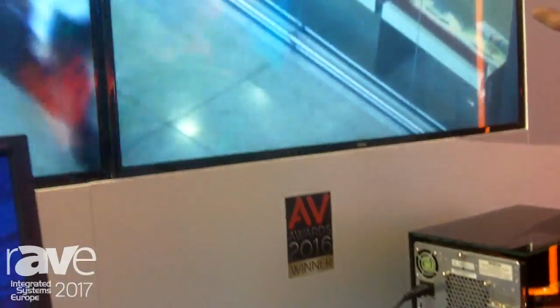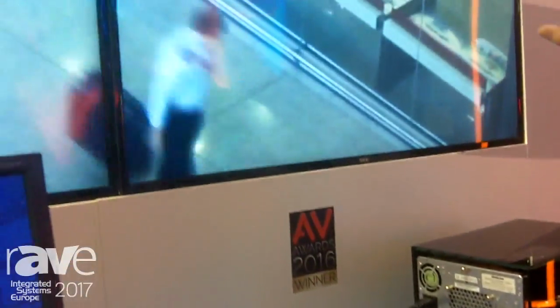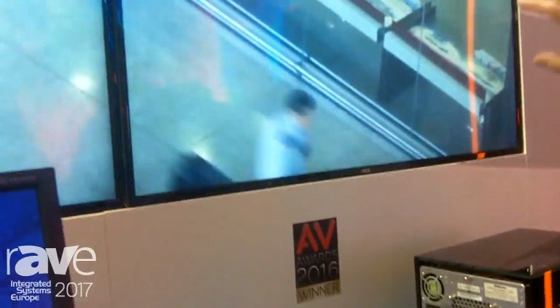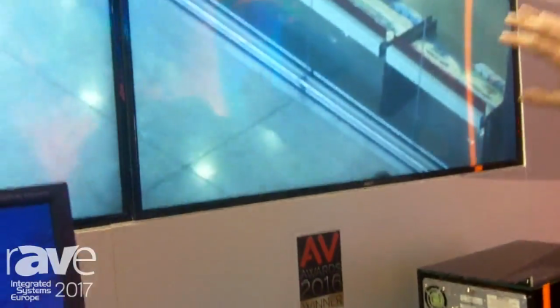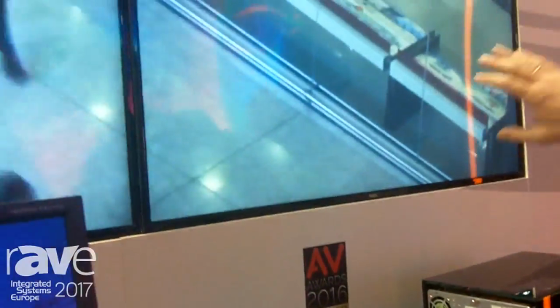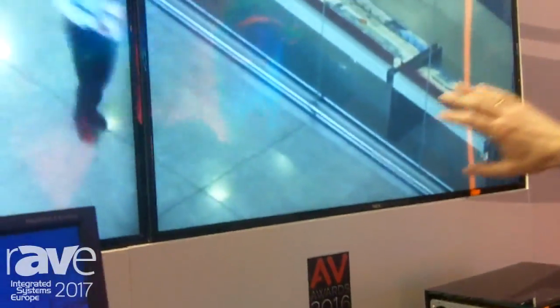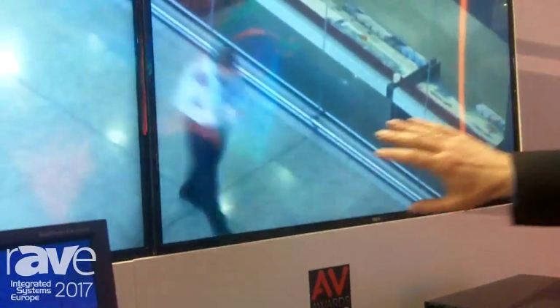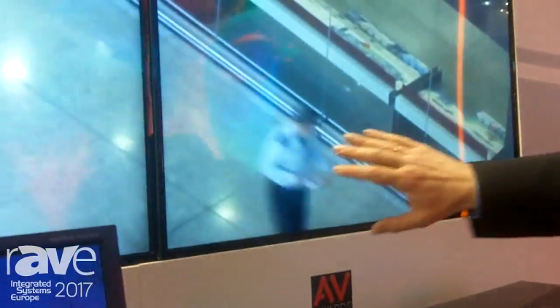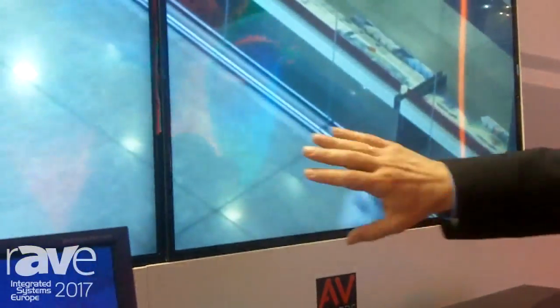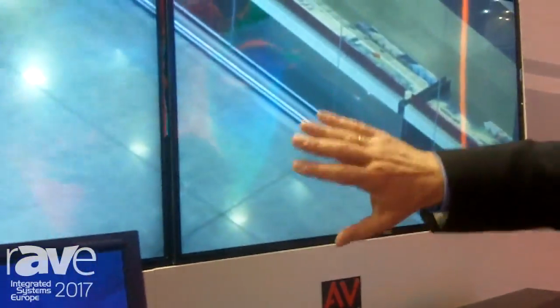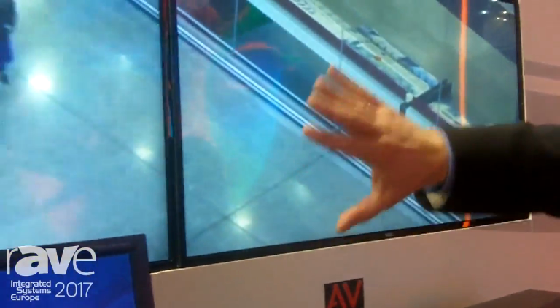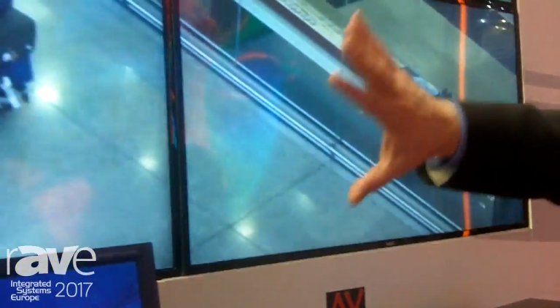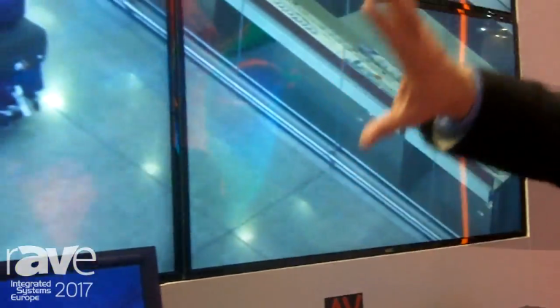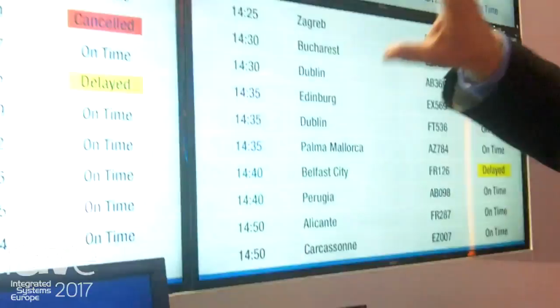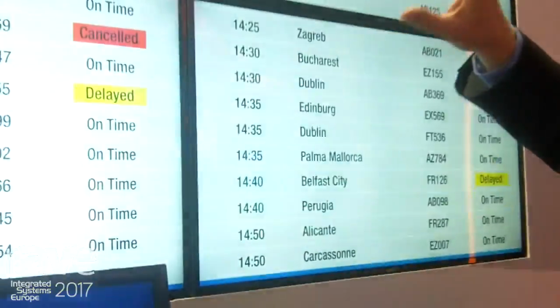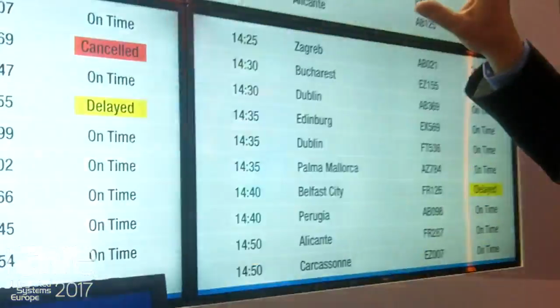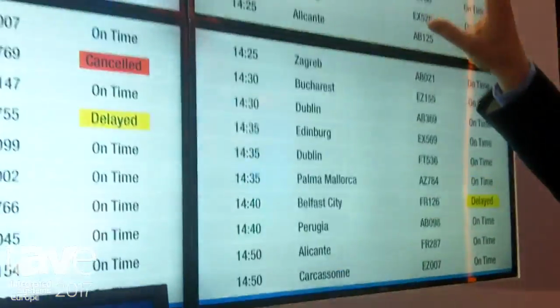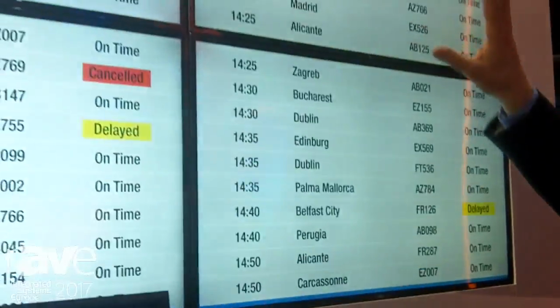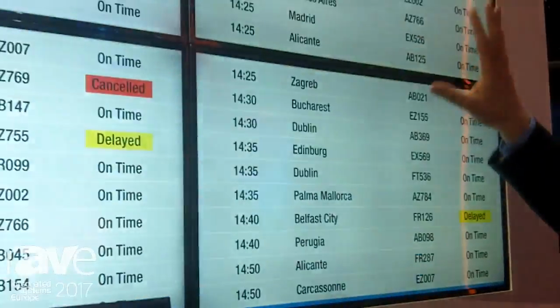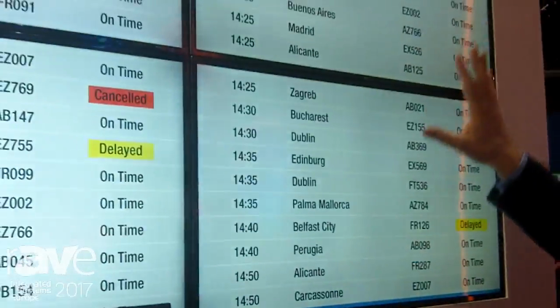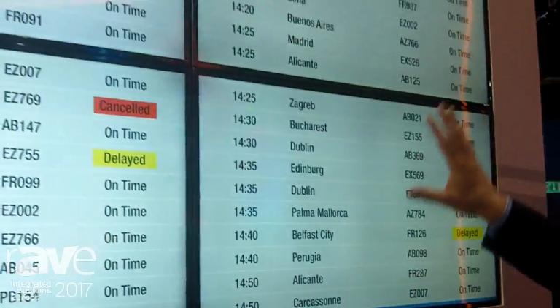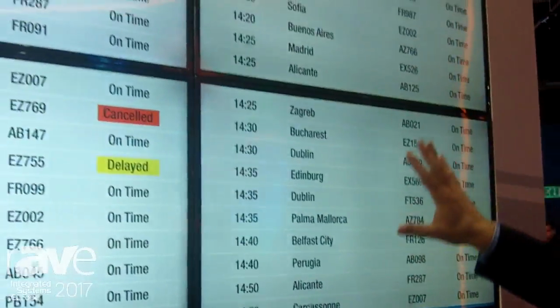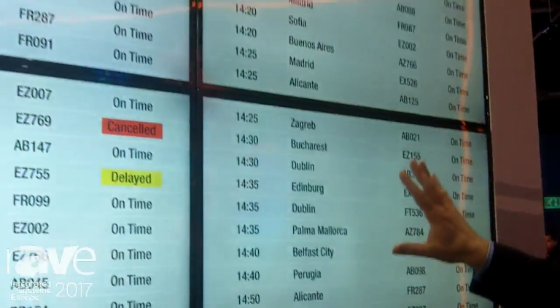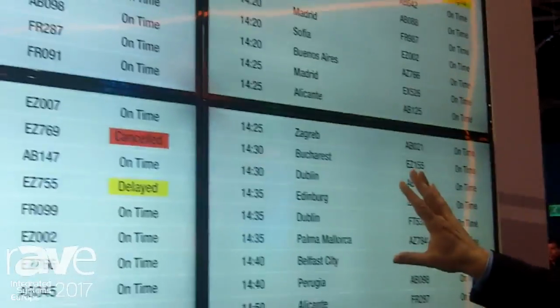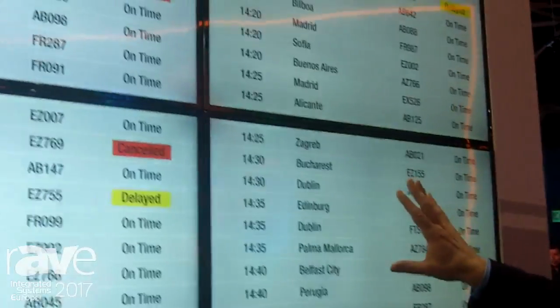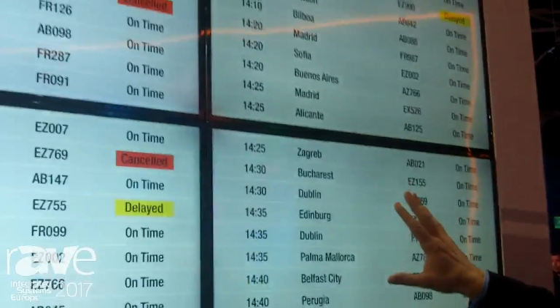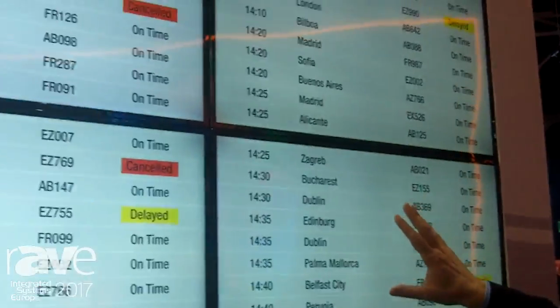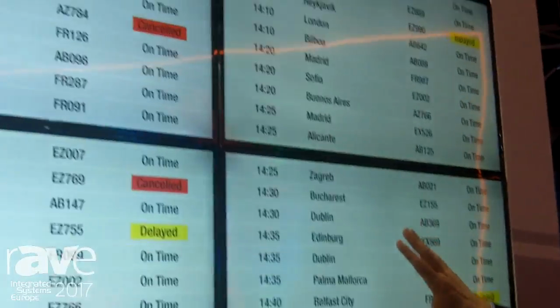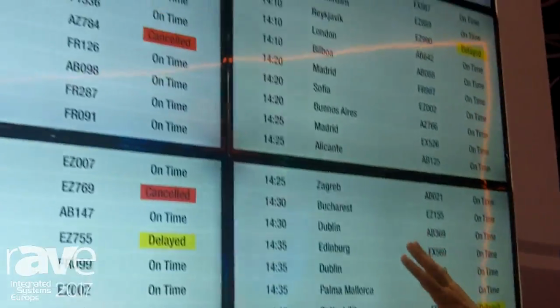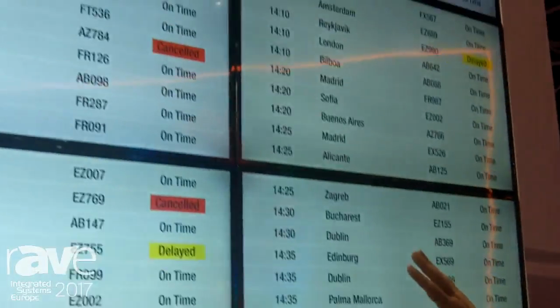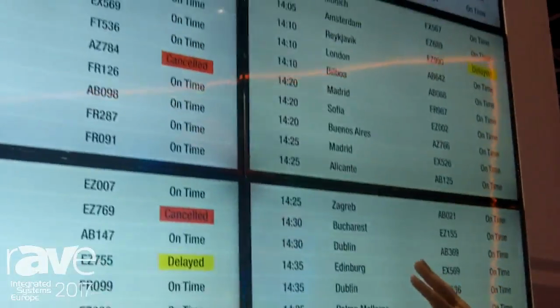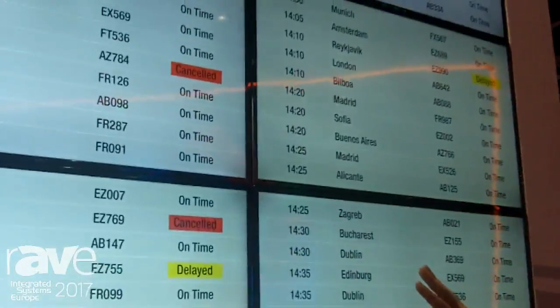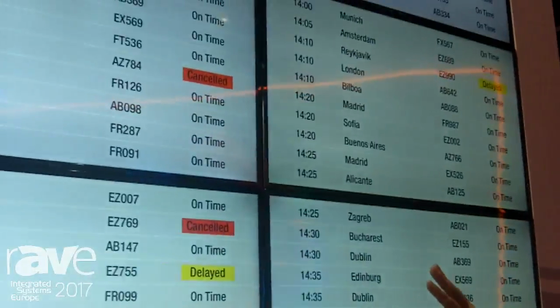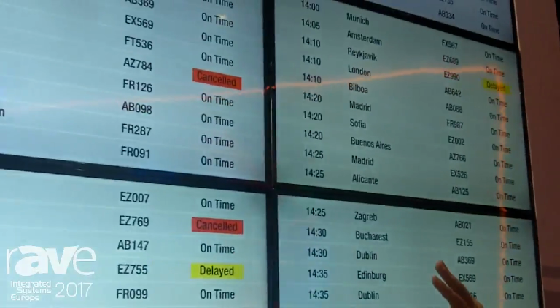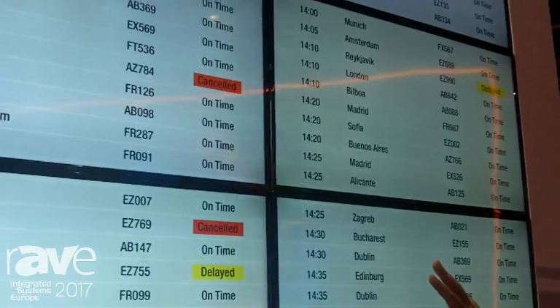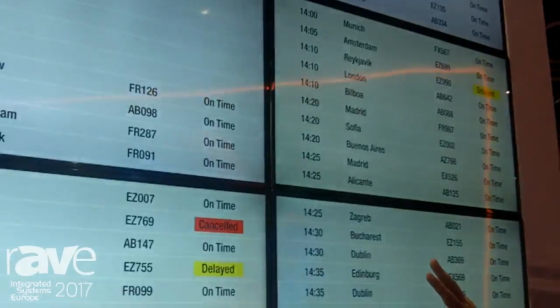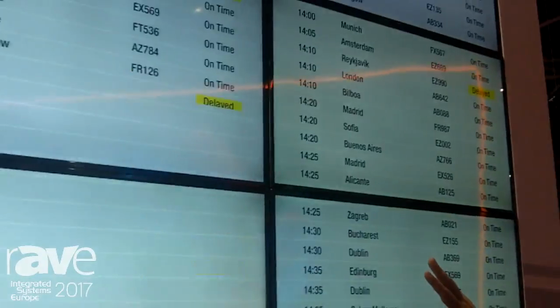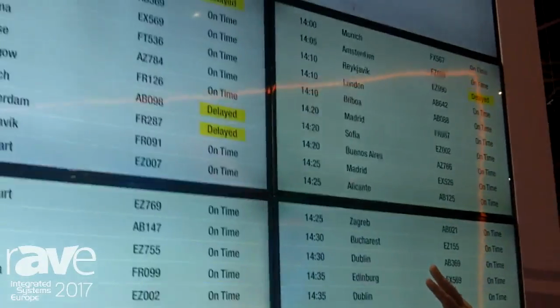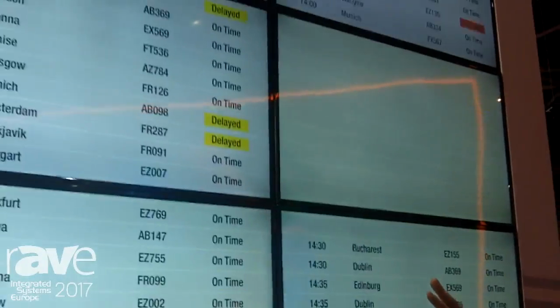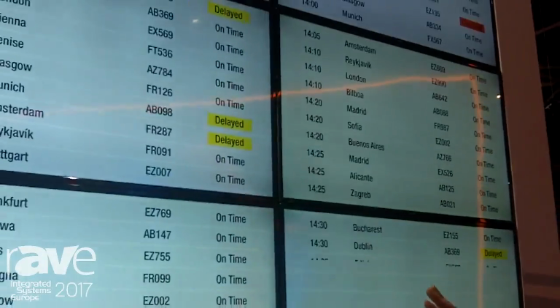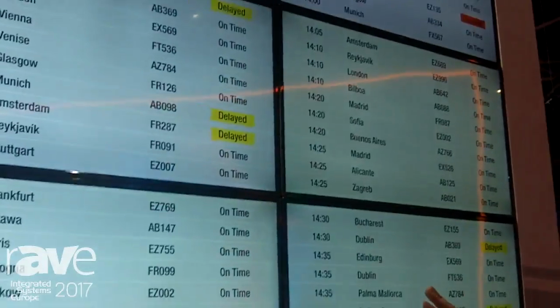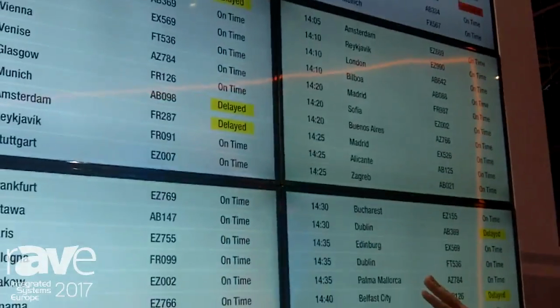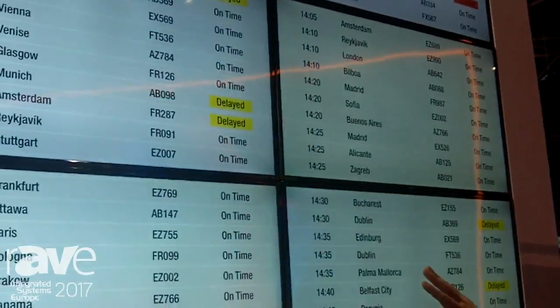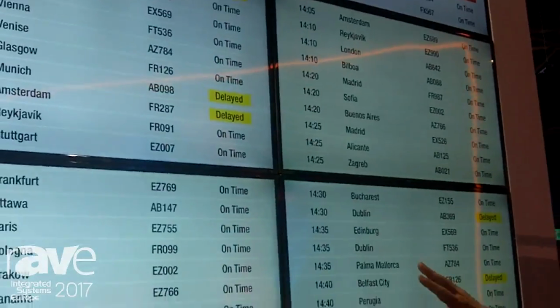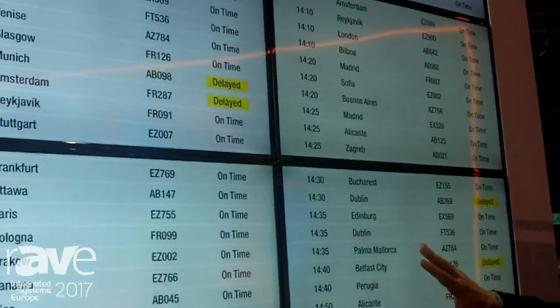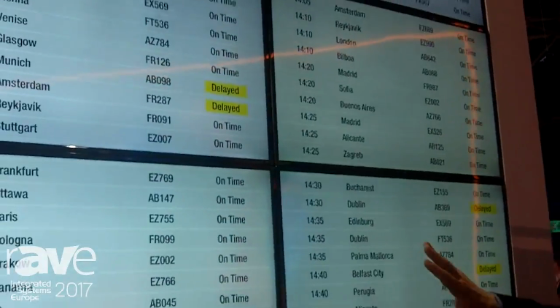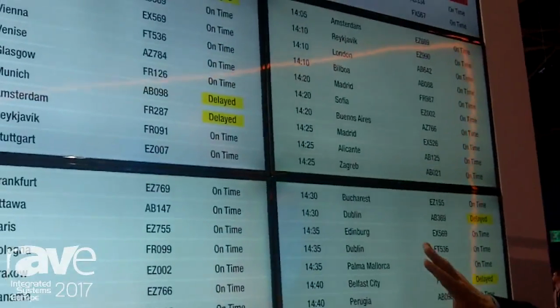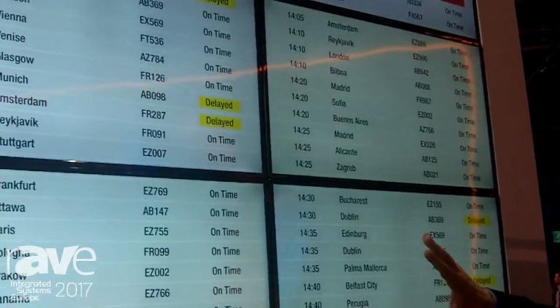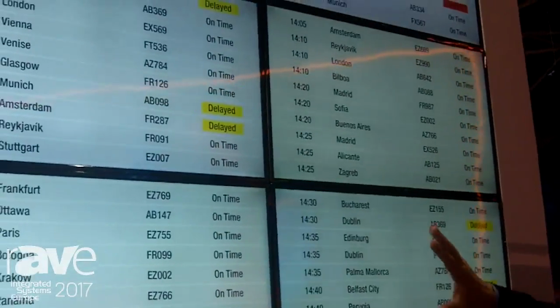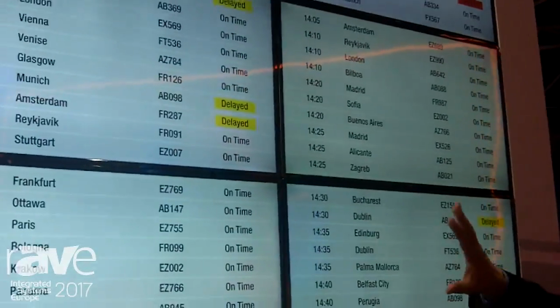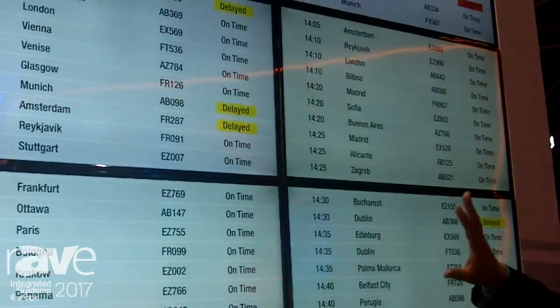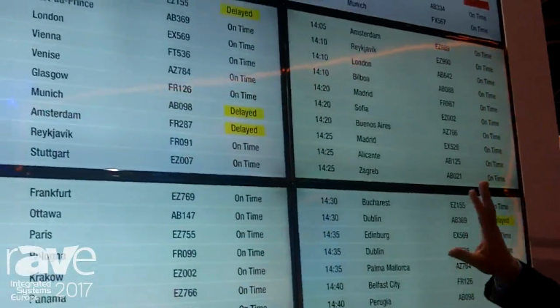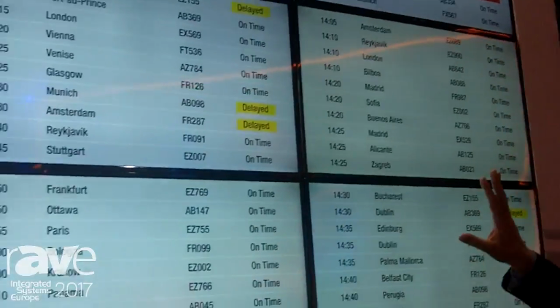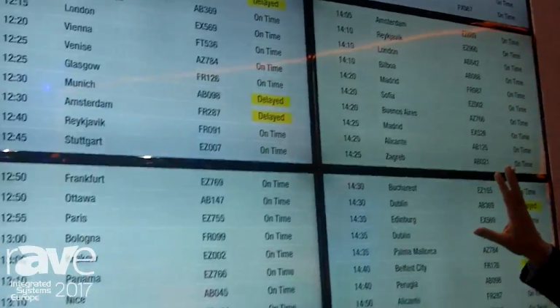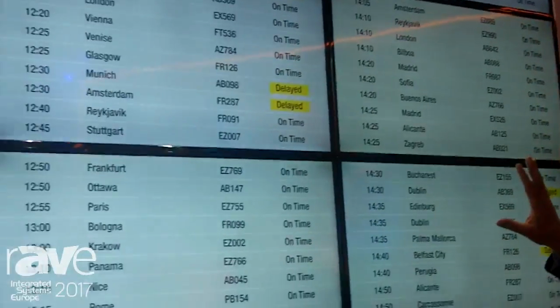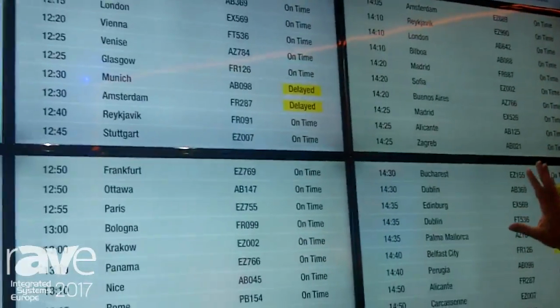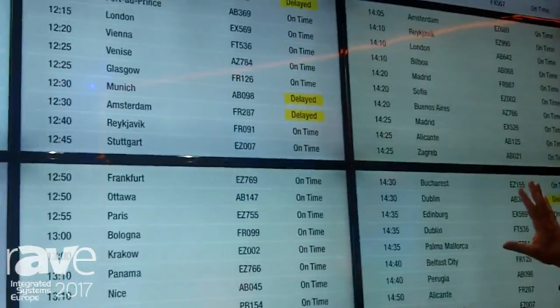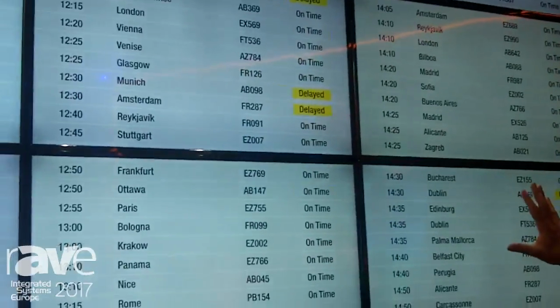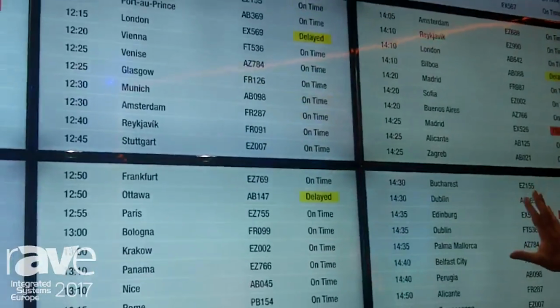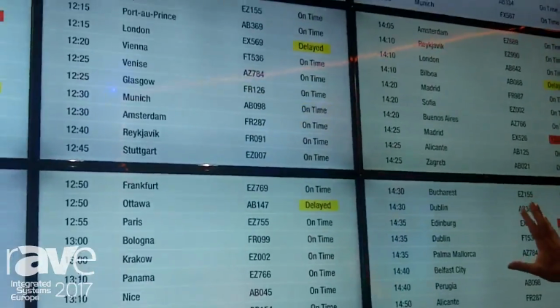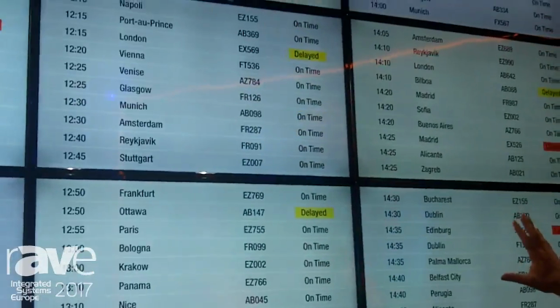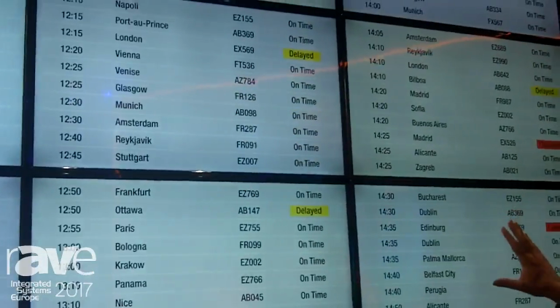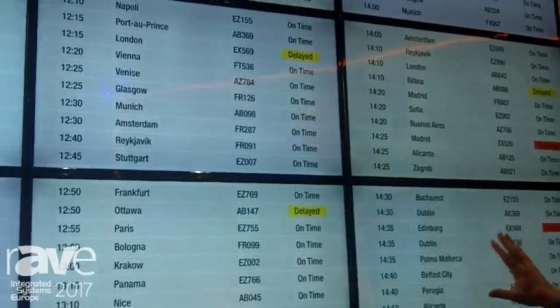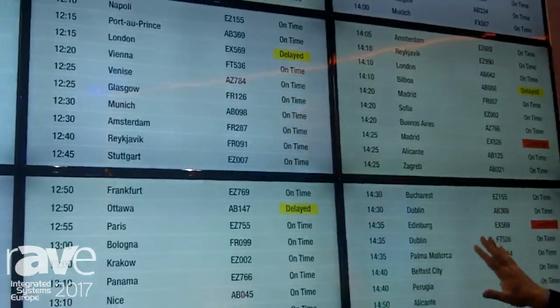To the system, these 9 screens appear as one large desktop, as if it were one large single screen.